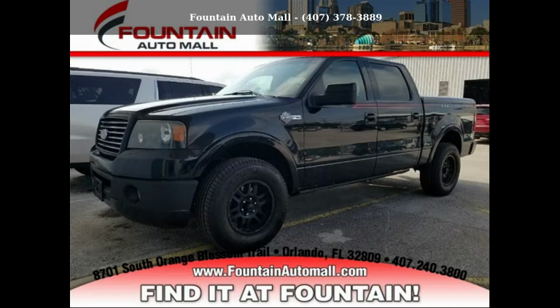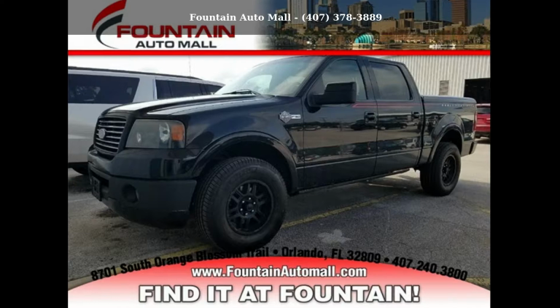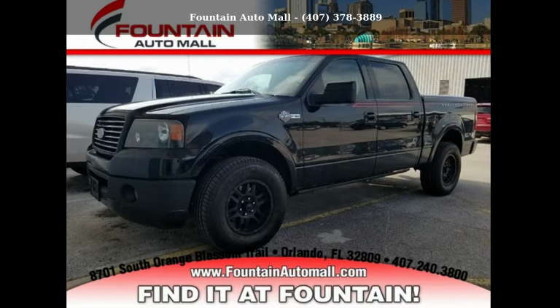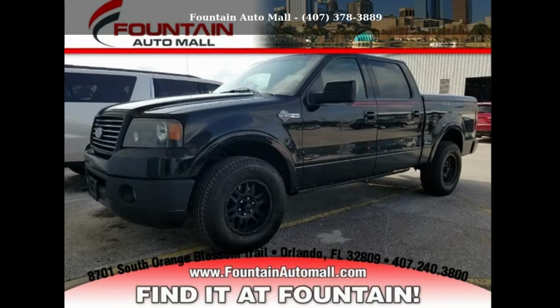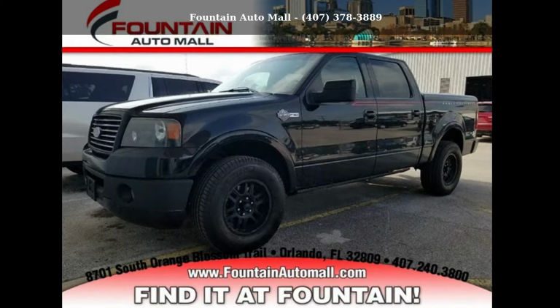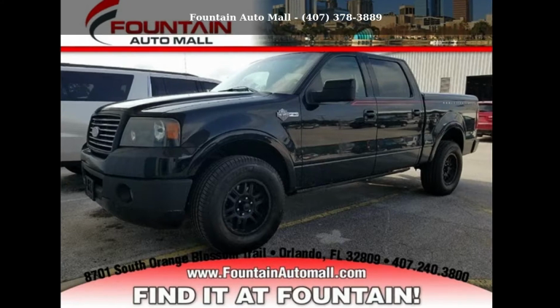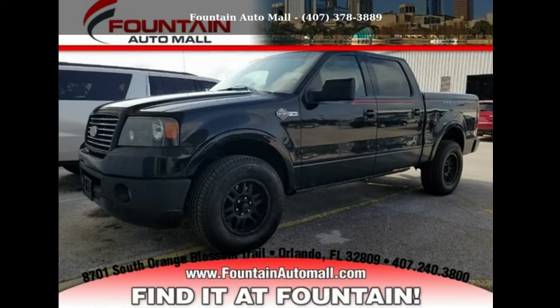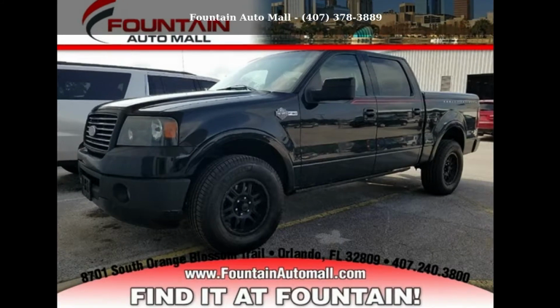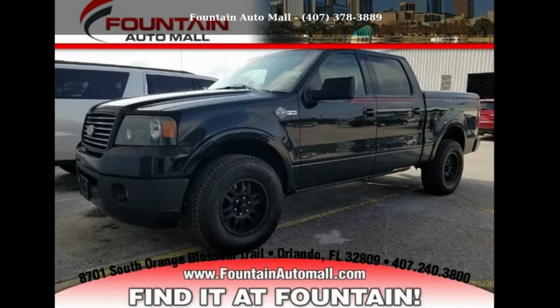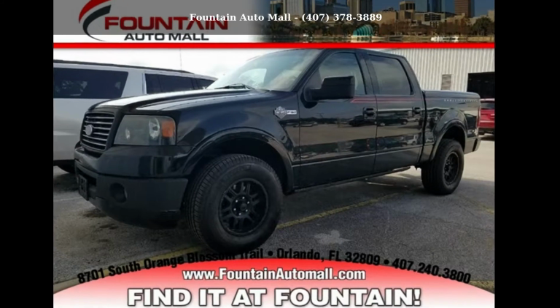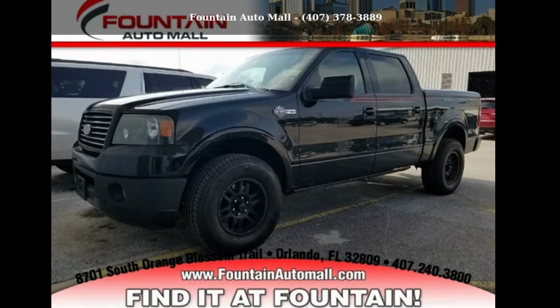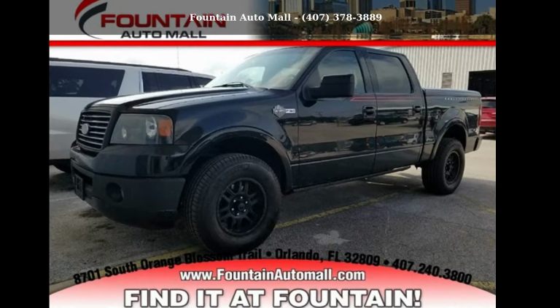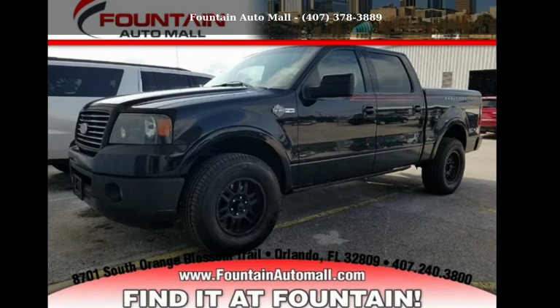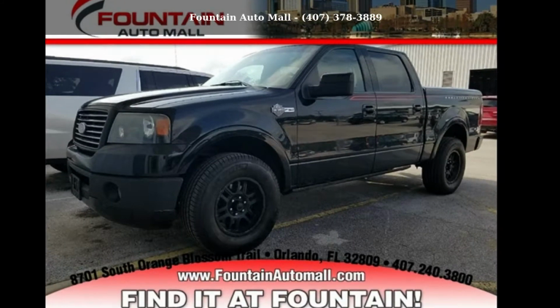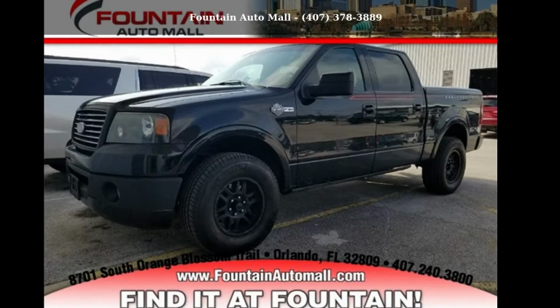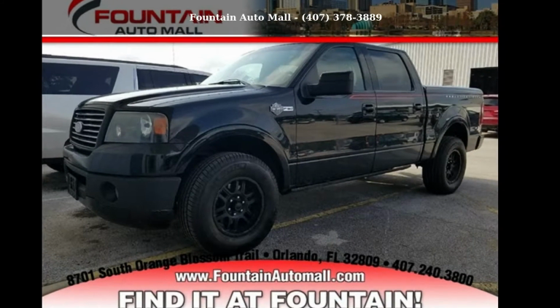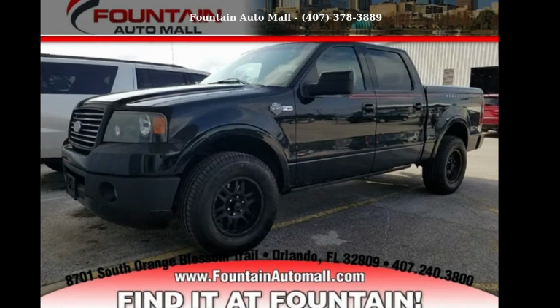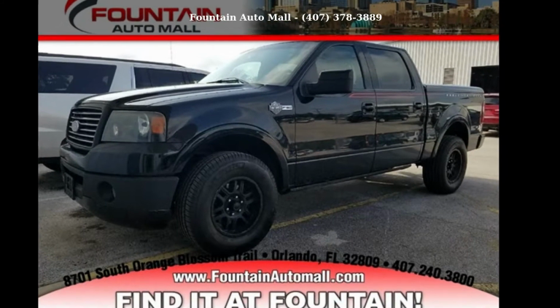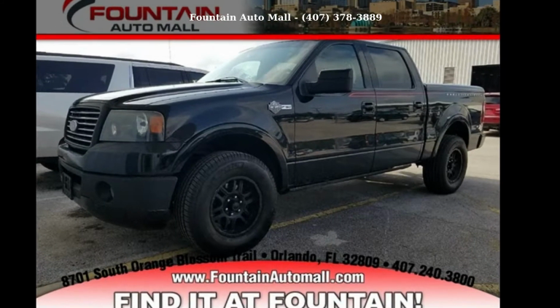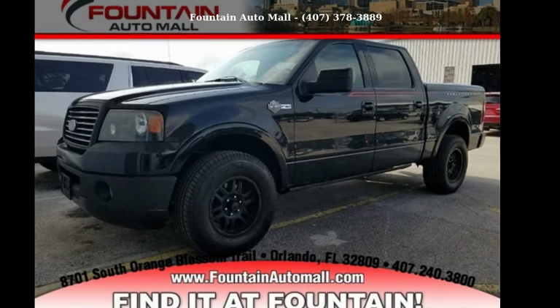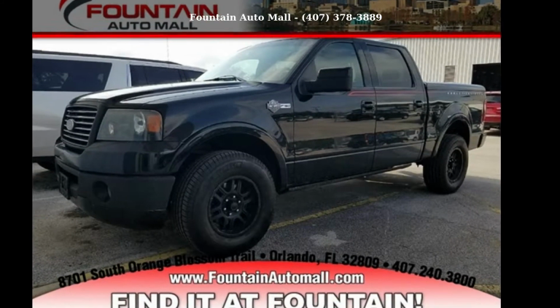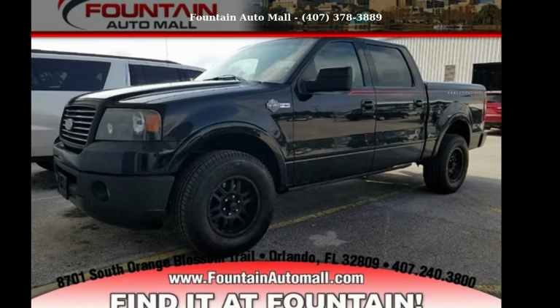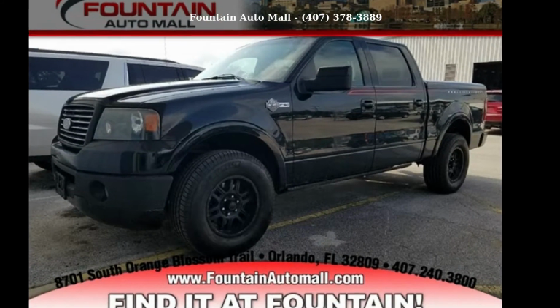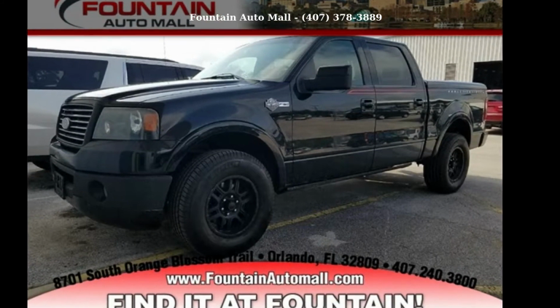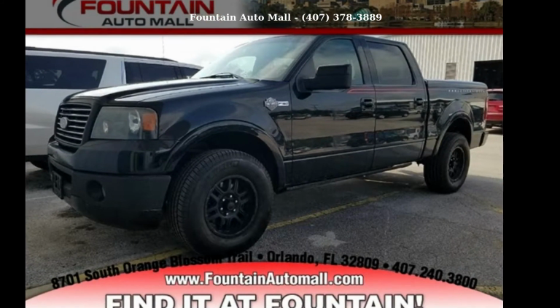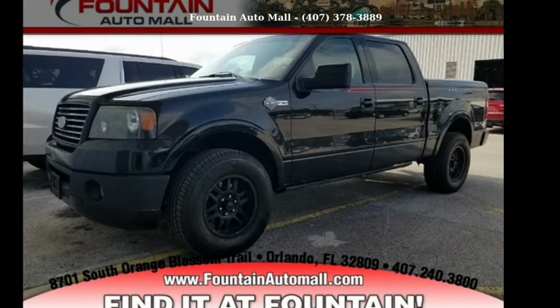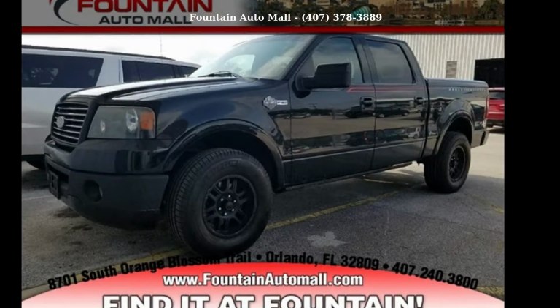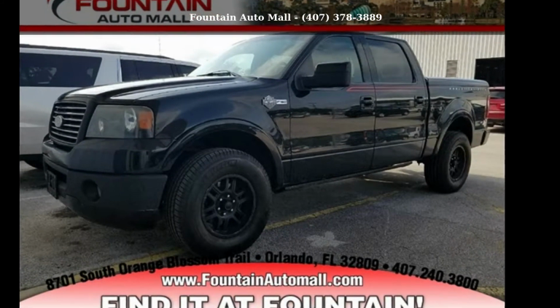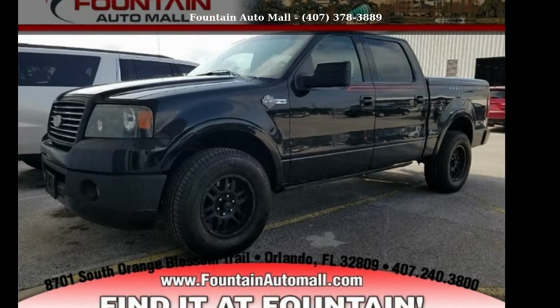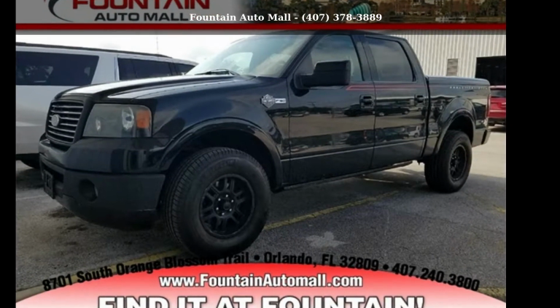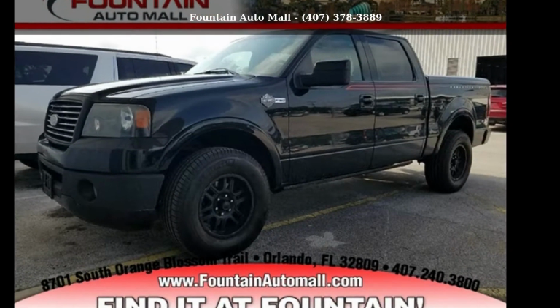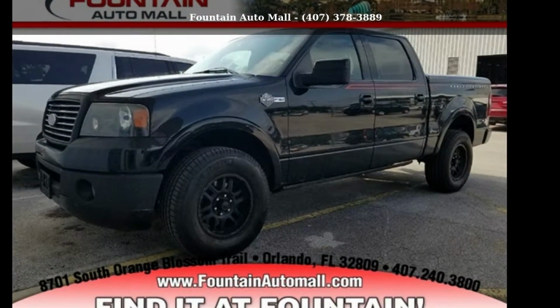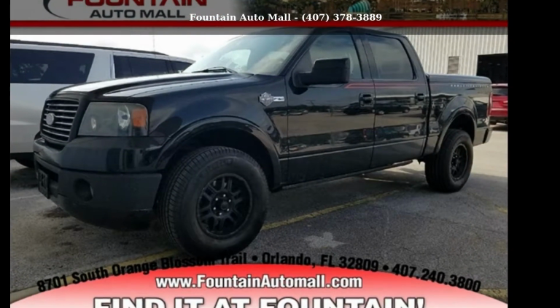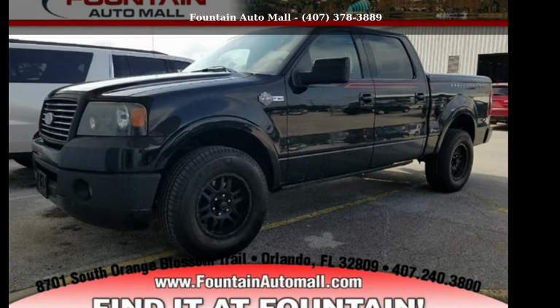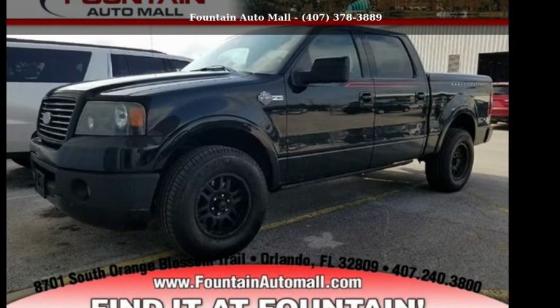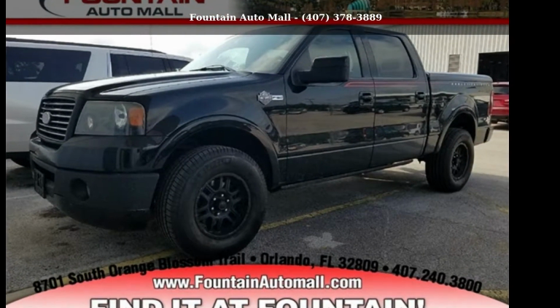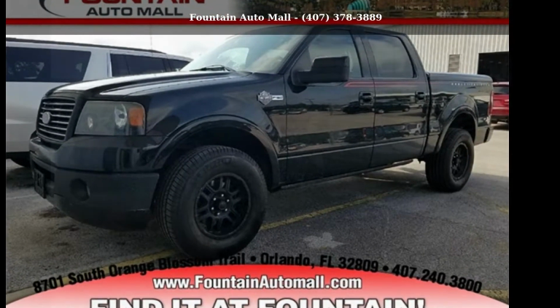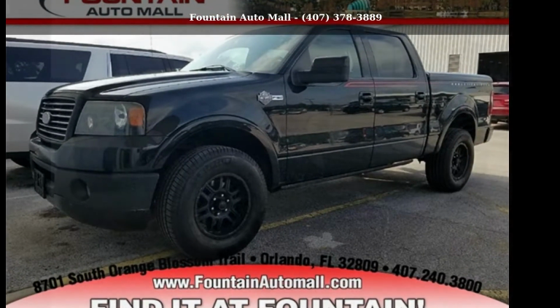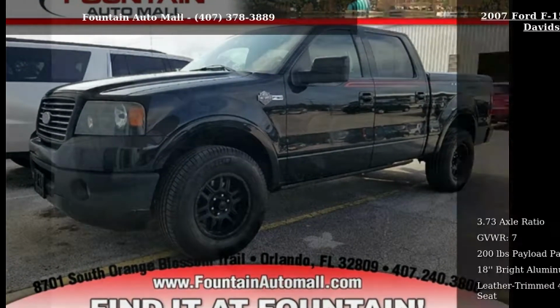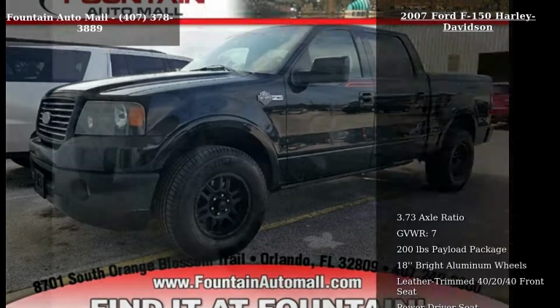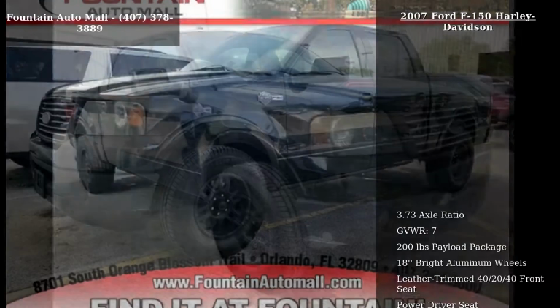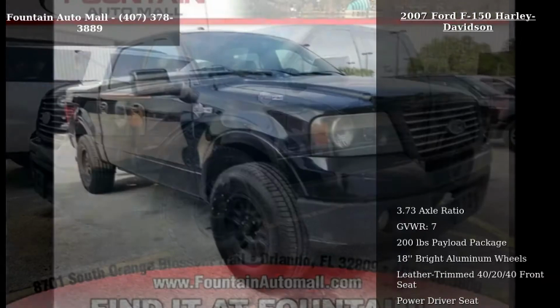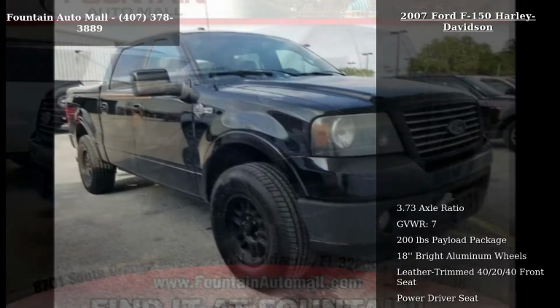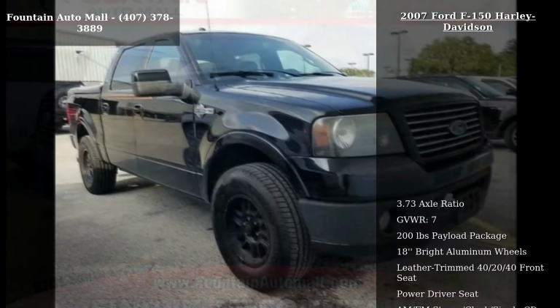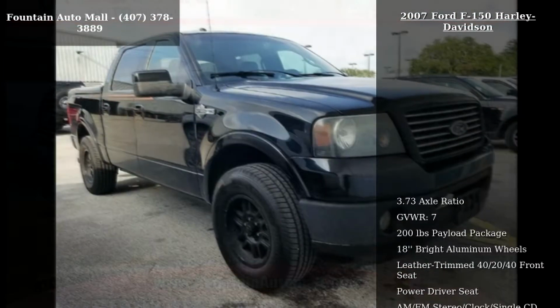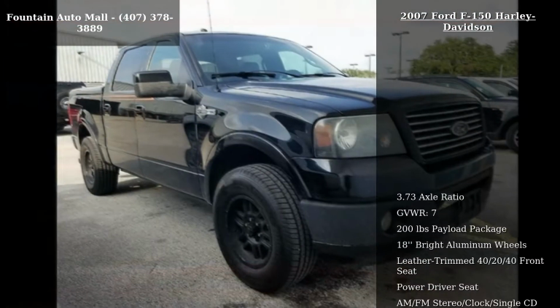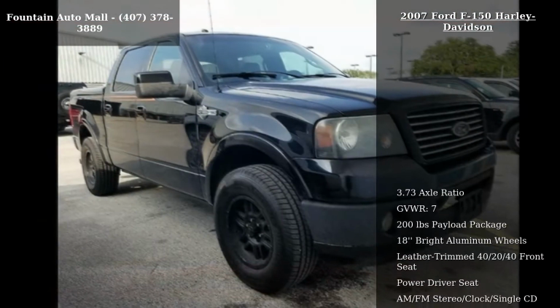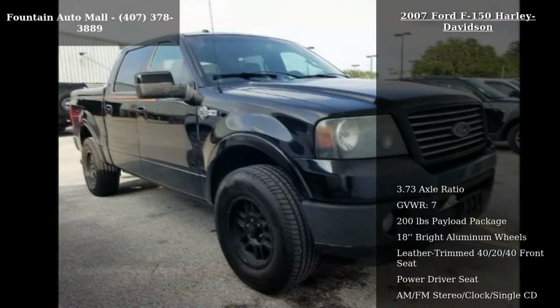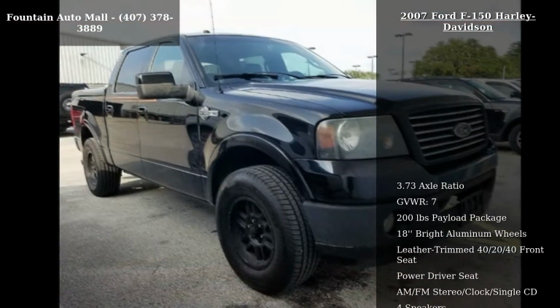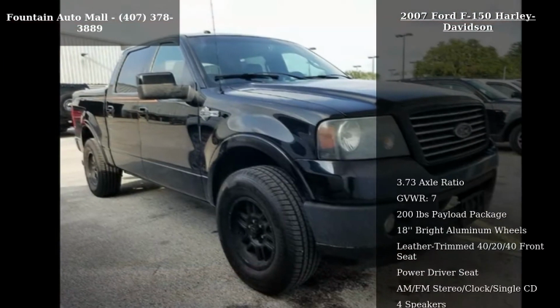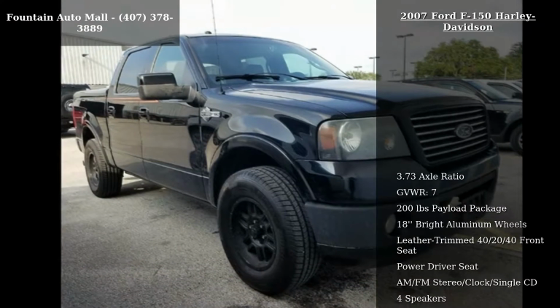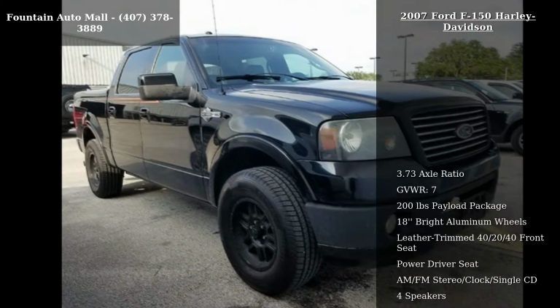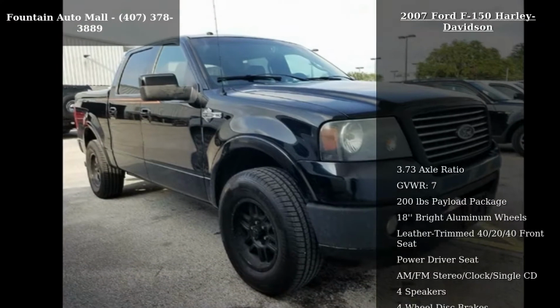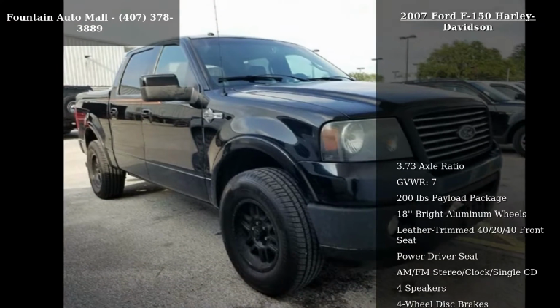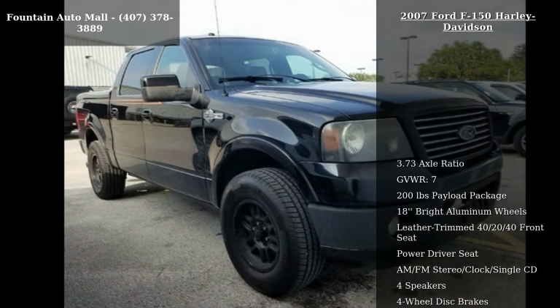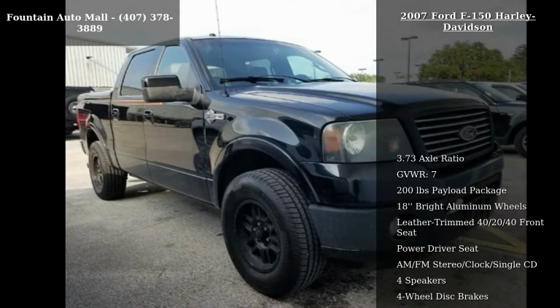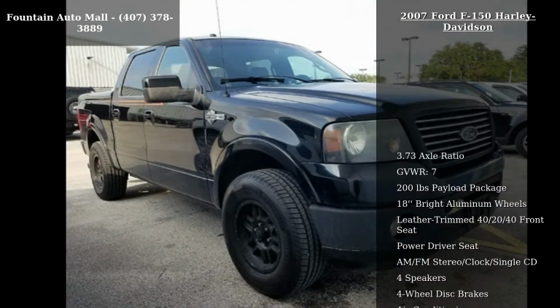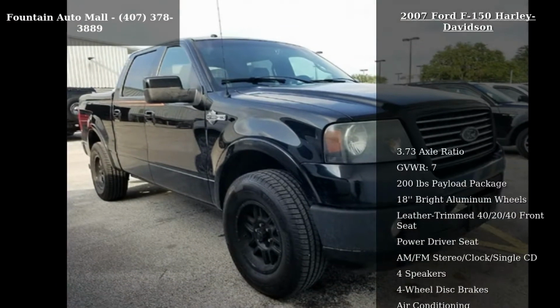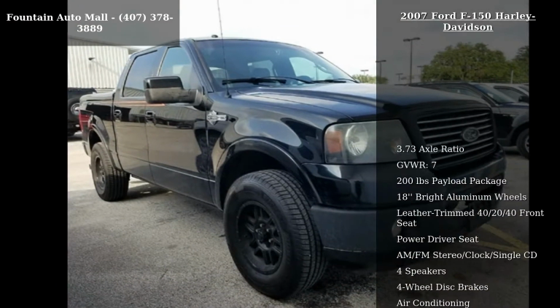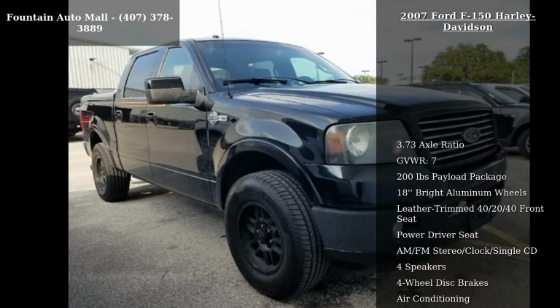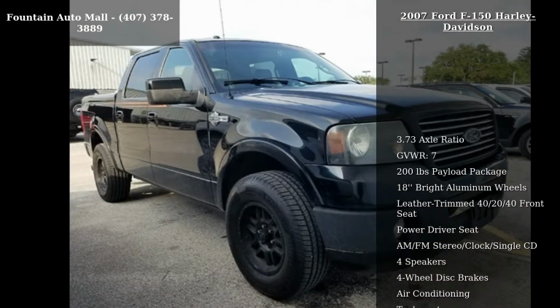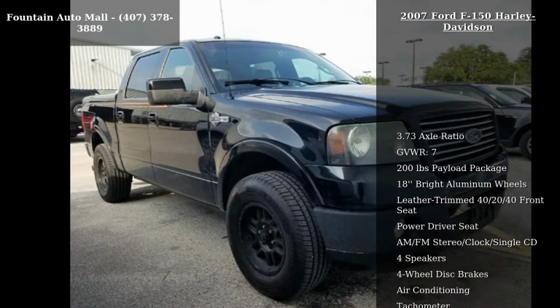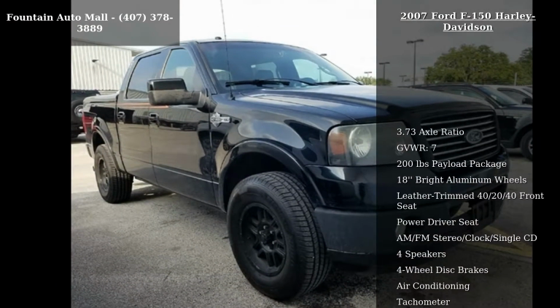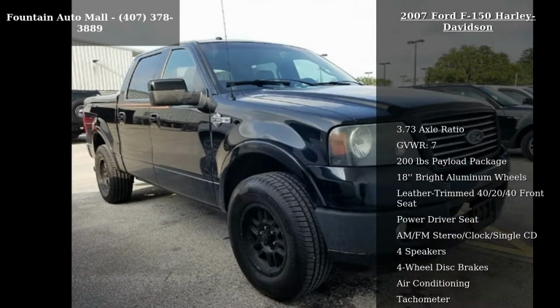Check out this Ford 2007 F-150 Harley-Davidson. This may be the set of wheels you've been looking for.